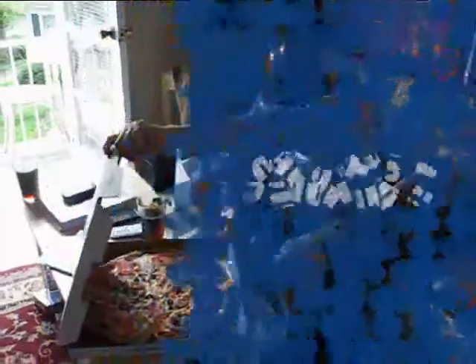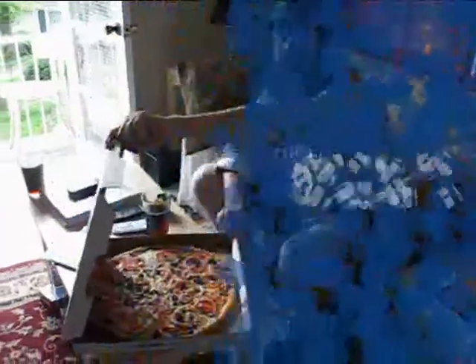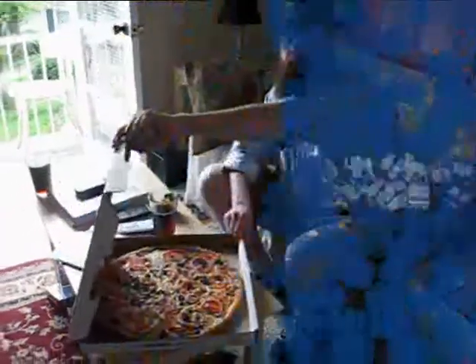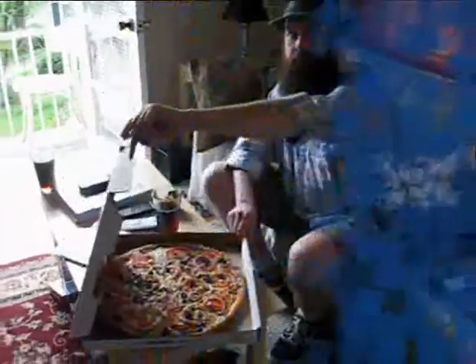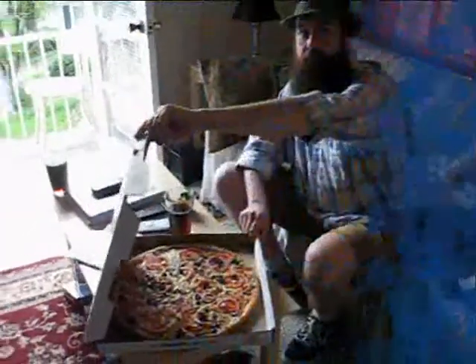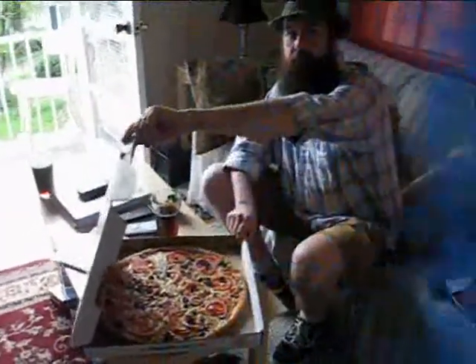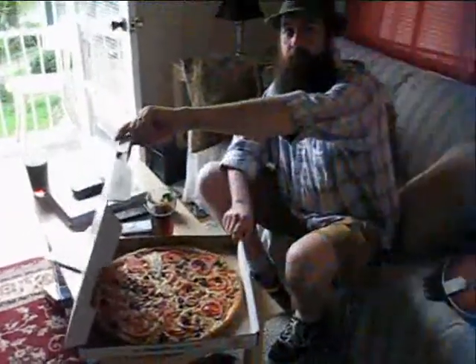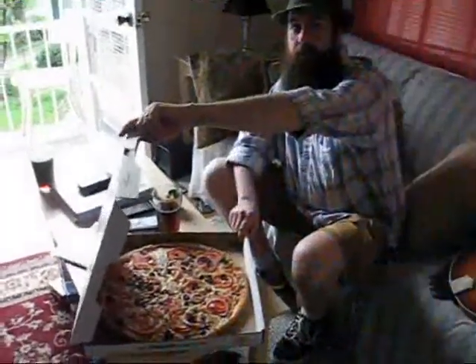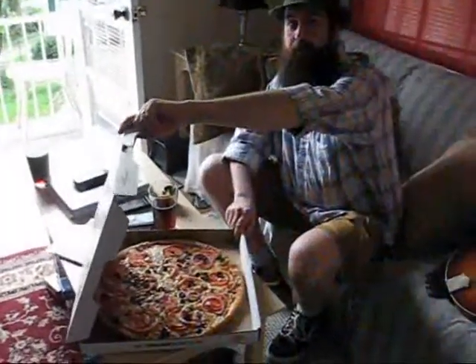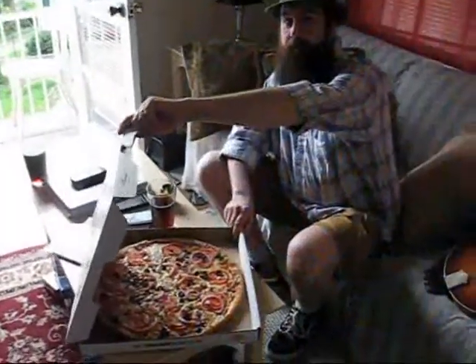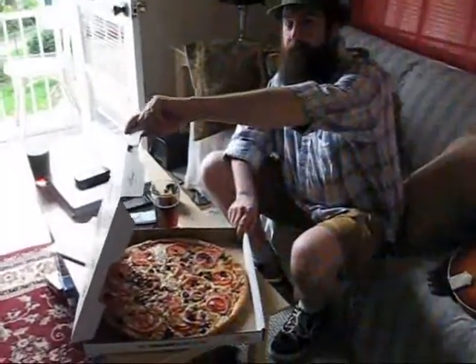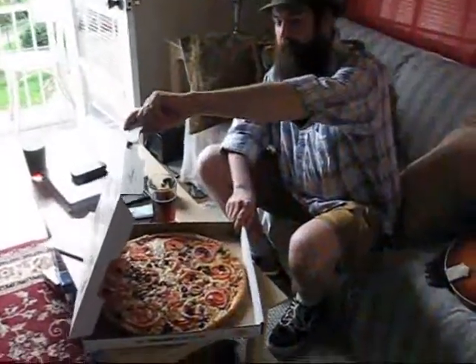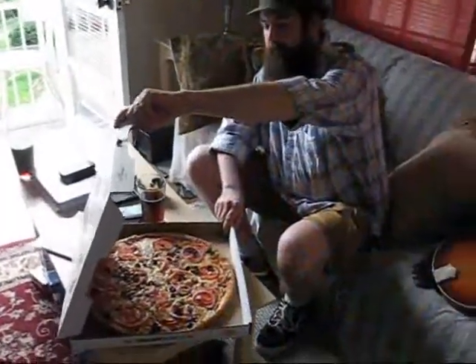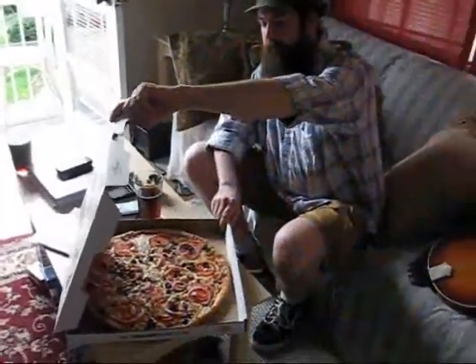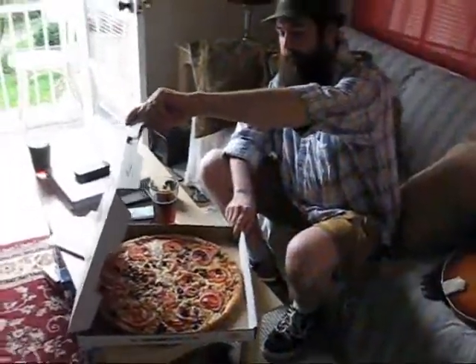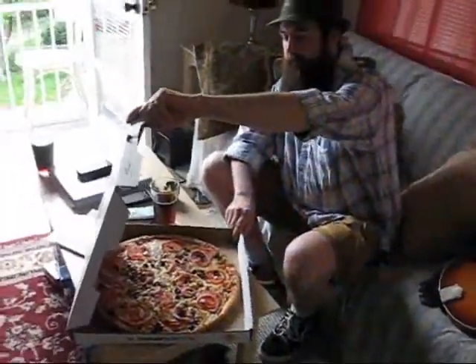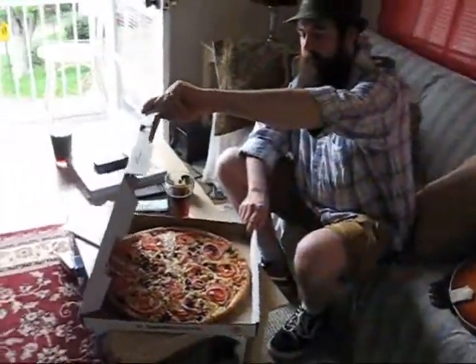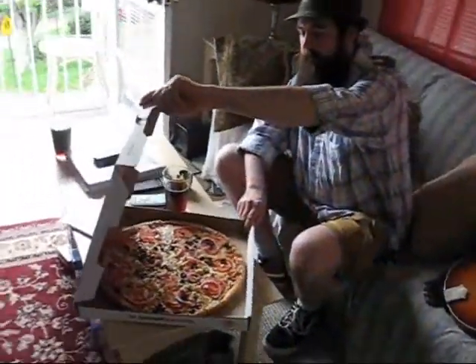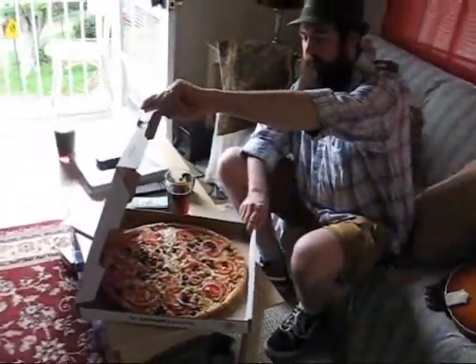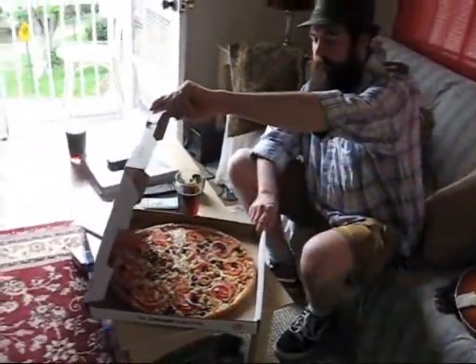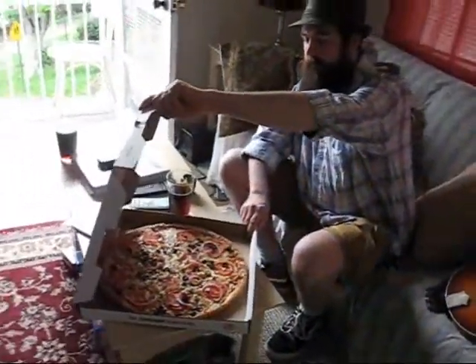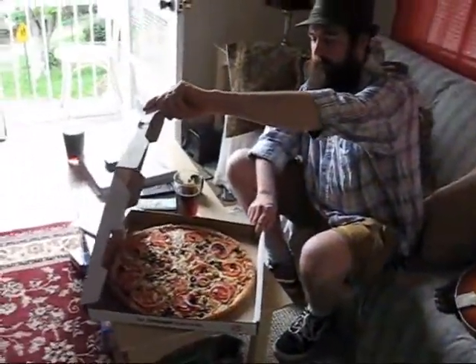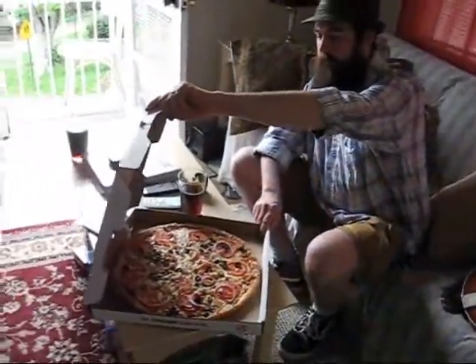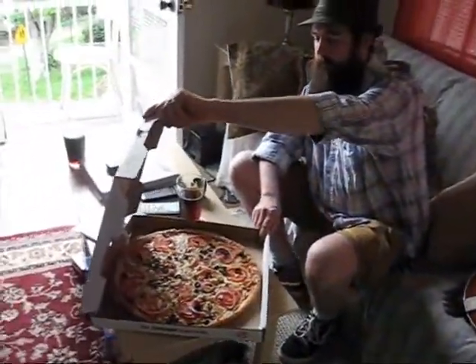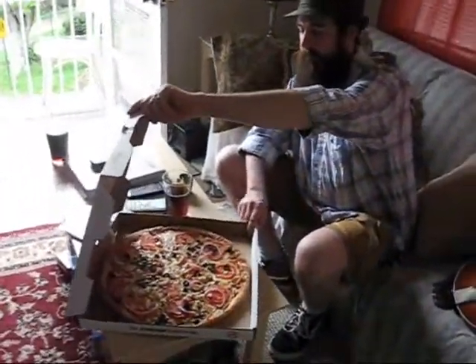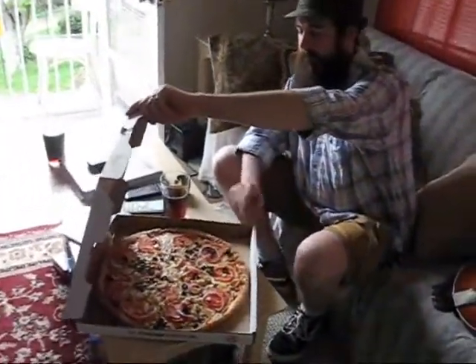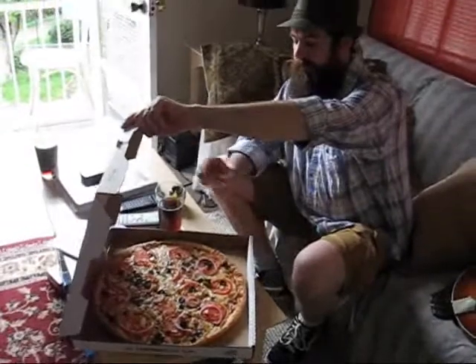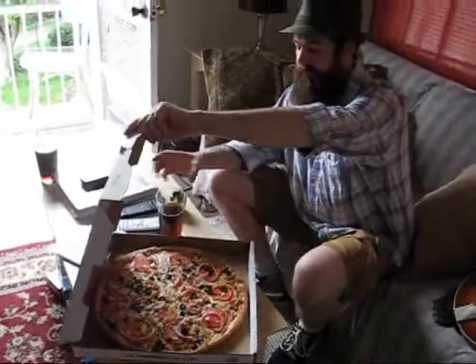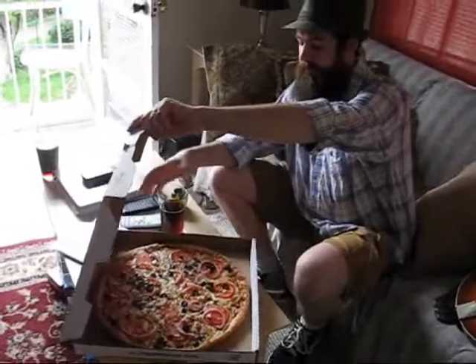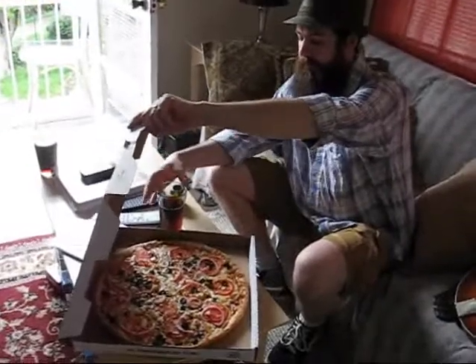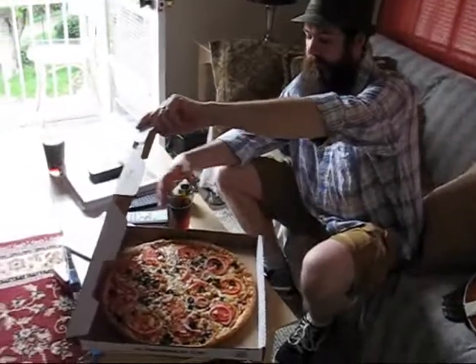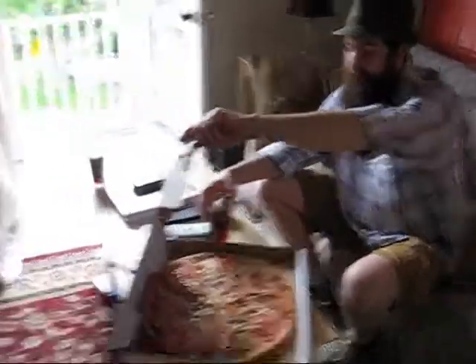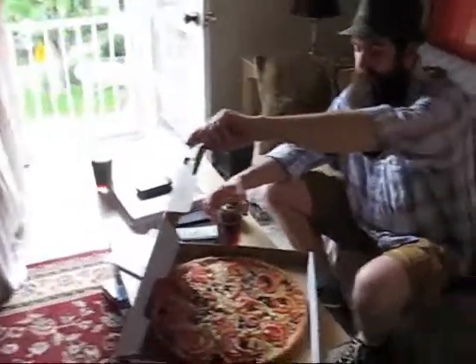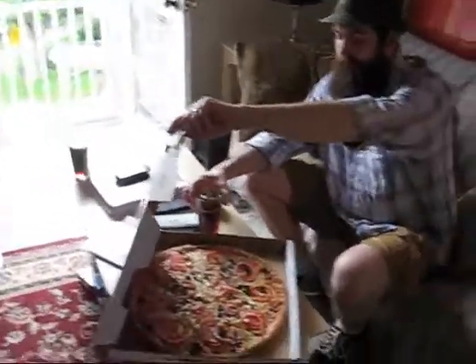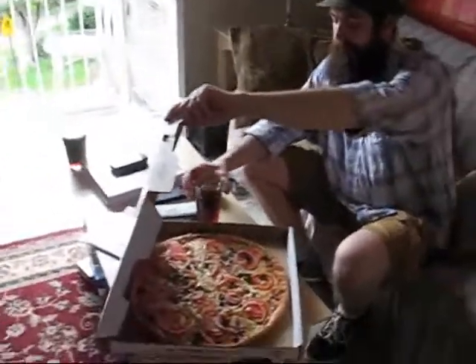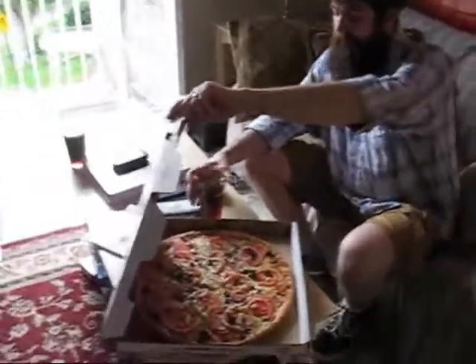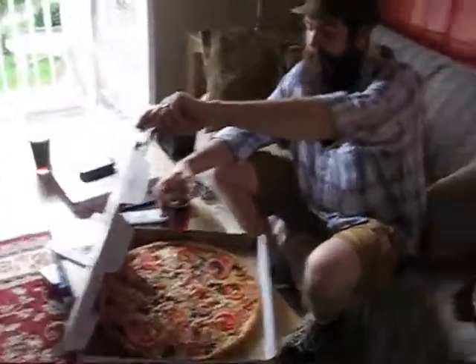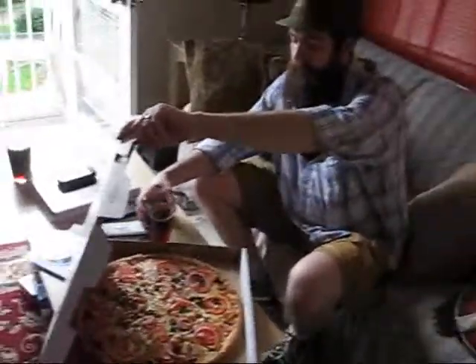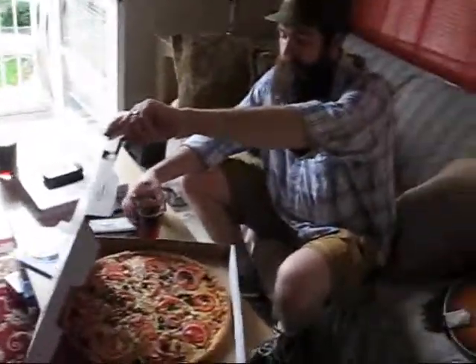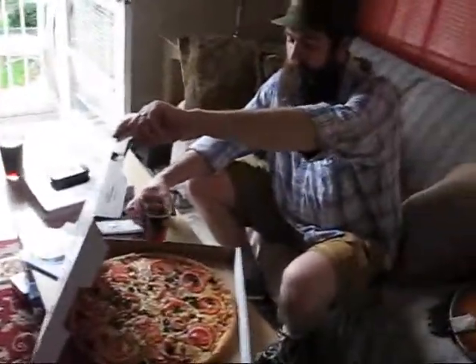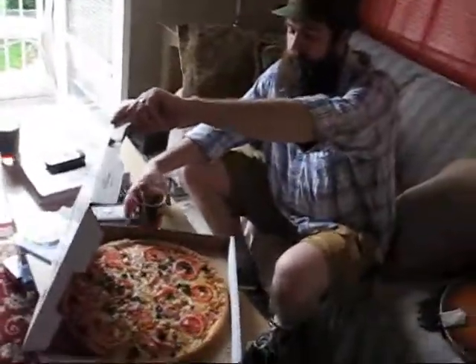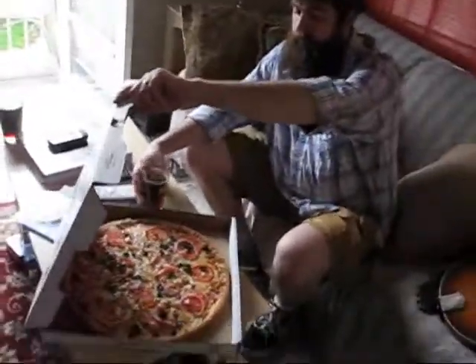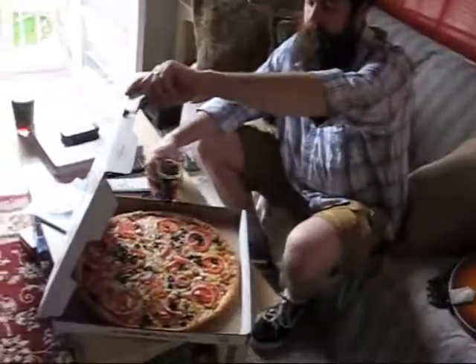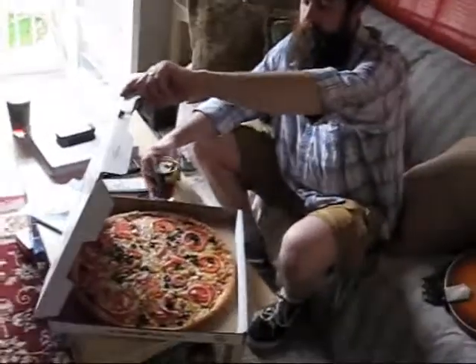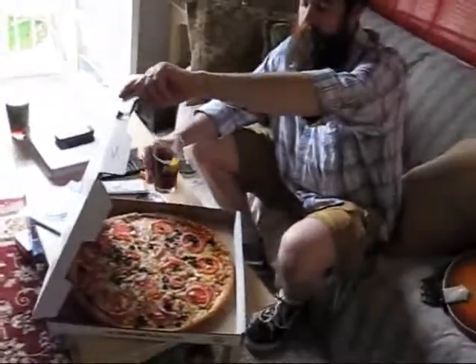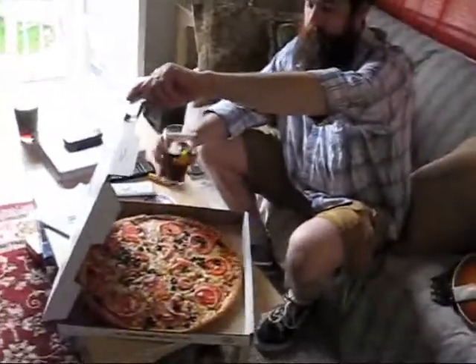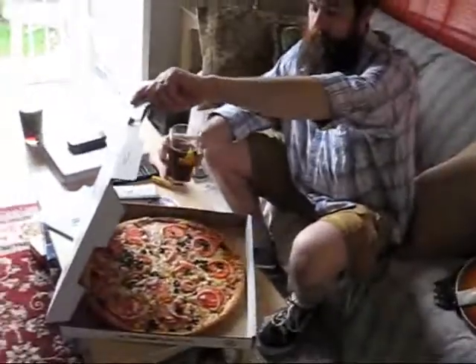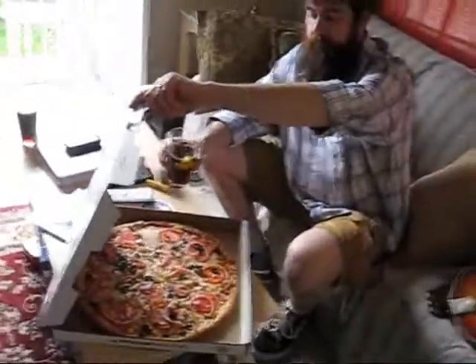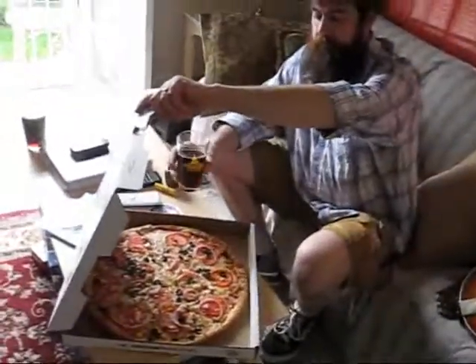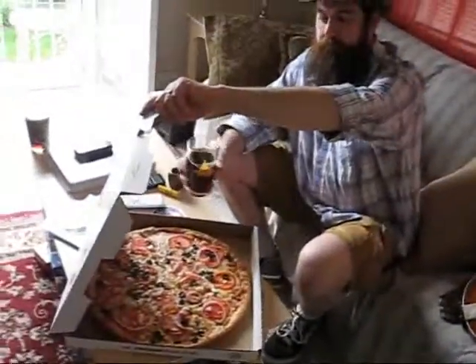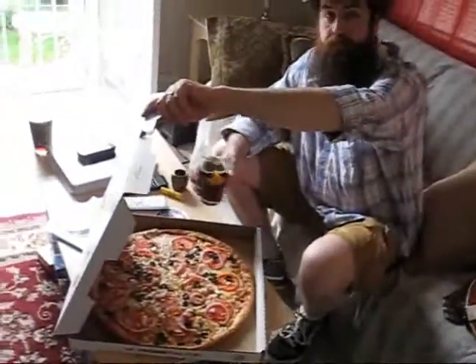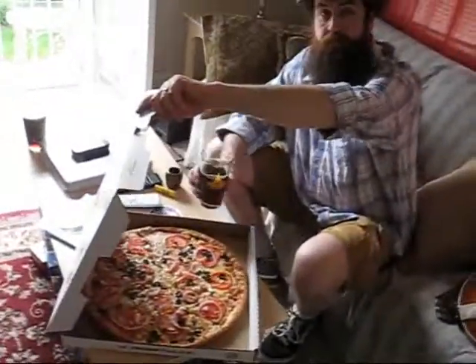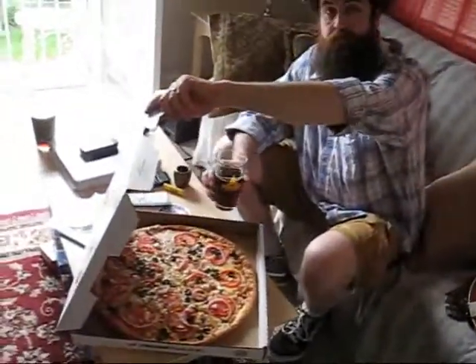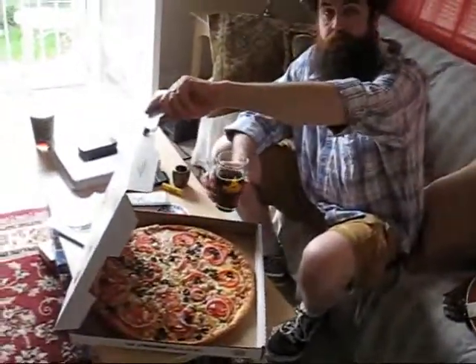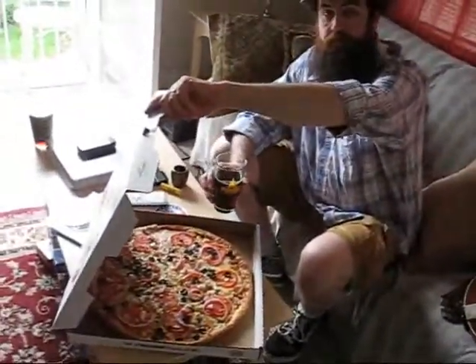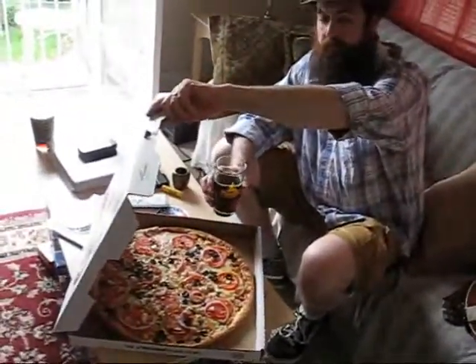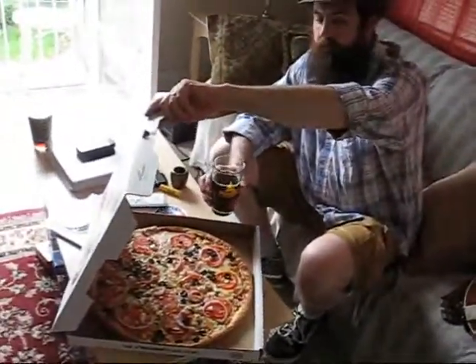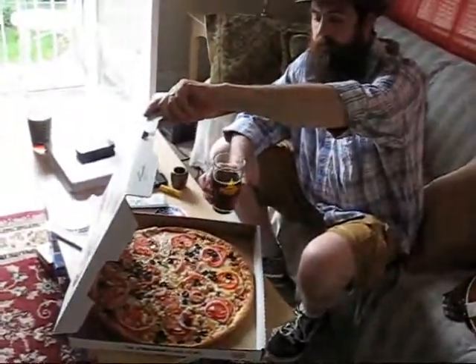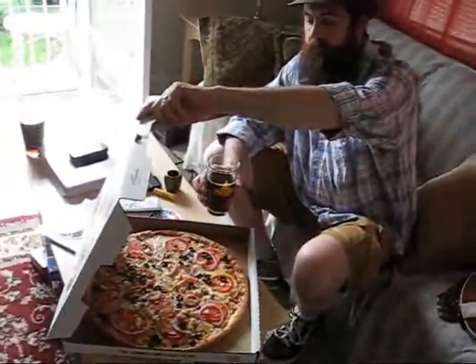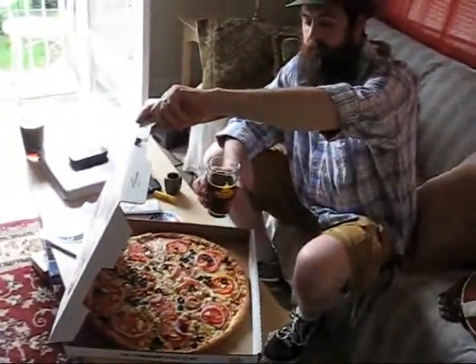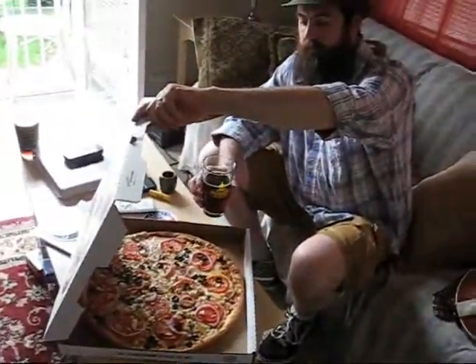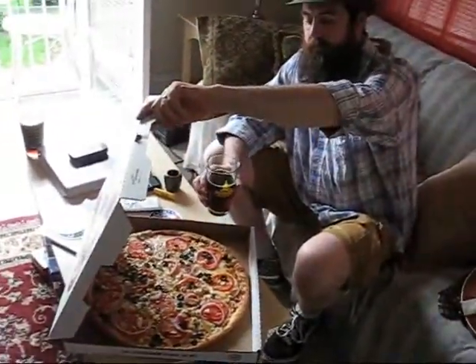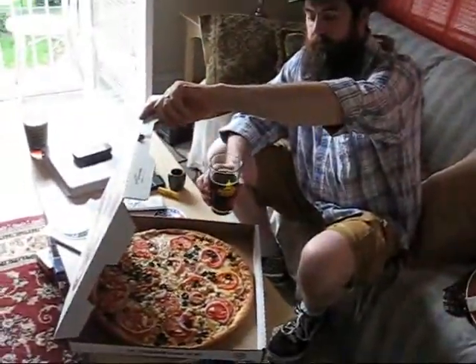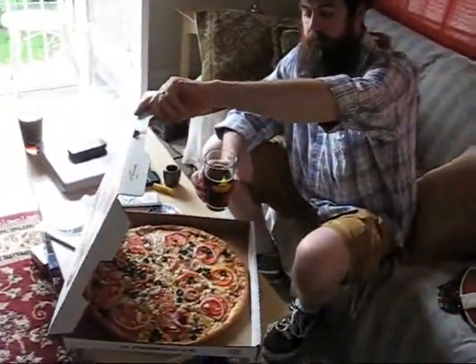Alright, this is what brewers live on. We've got a large Giovanni's Mediterranean pizza while we wait.